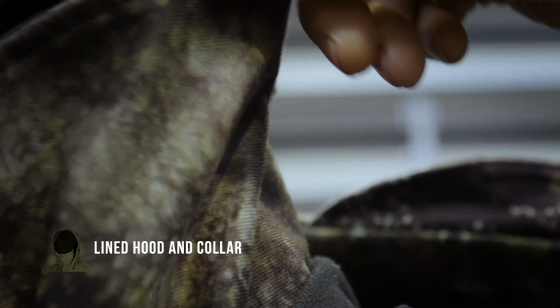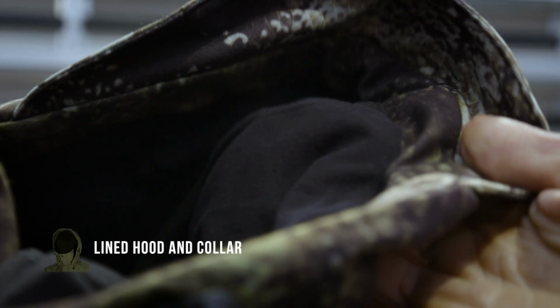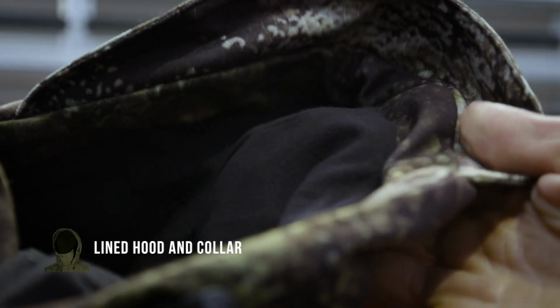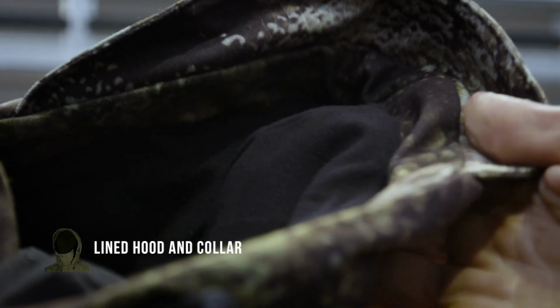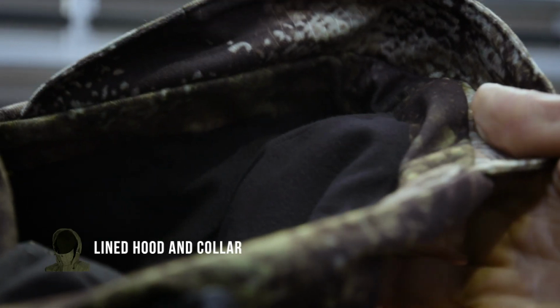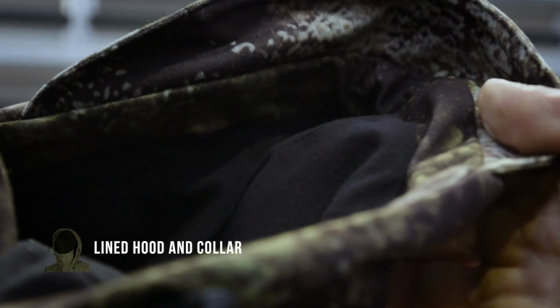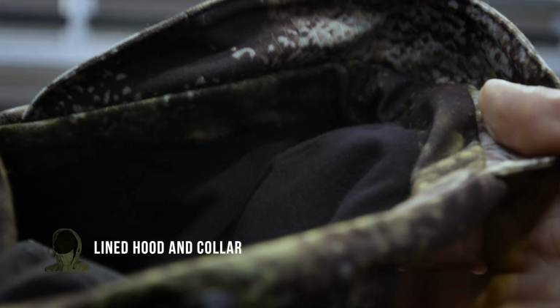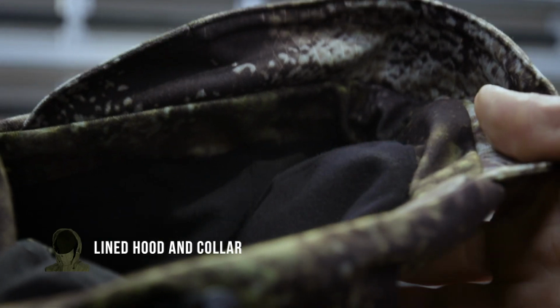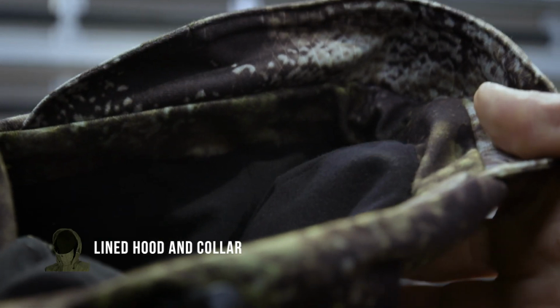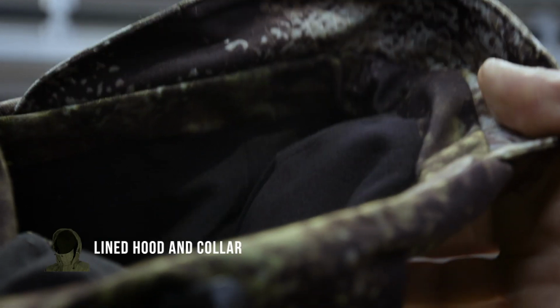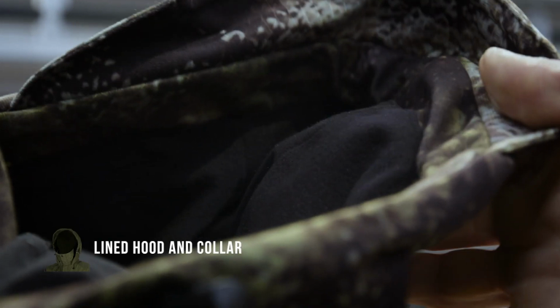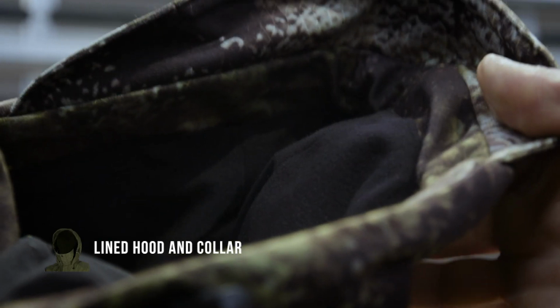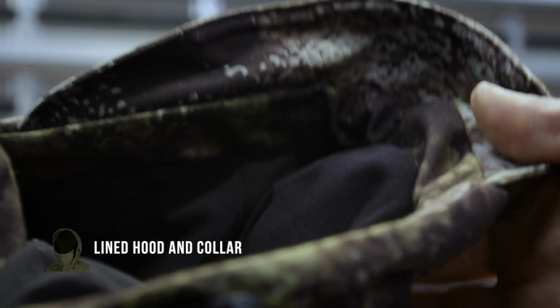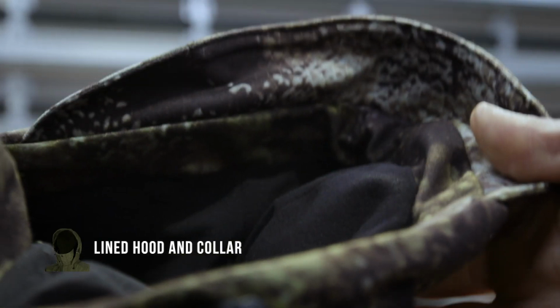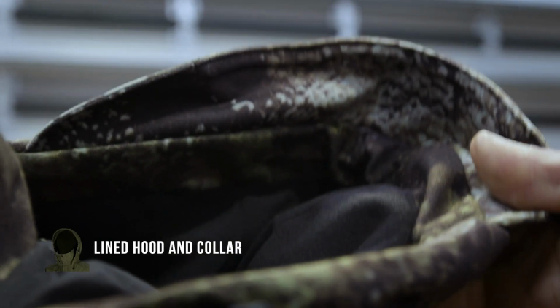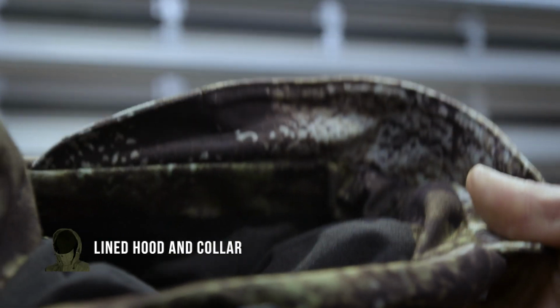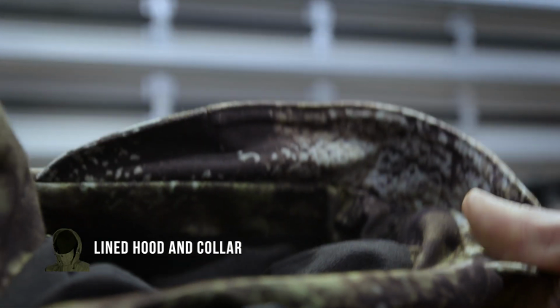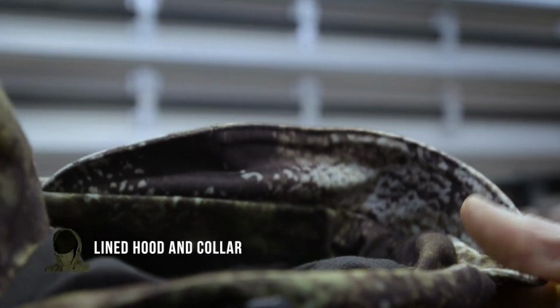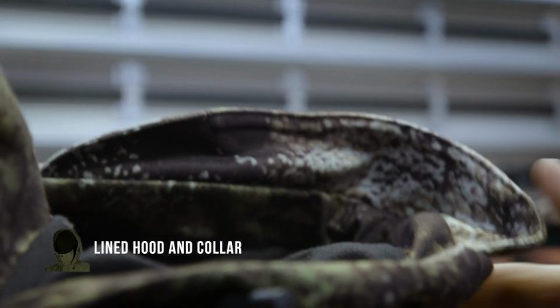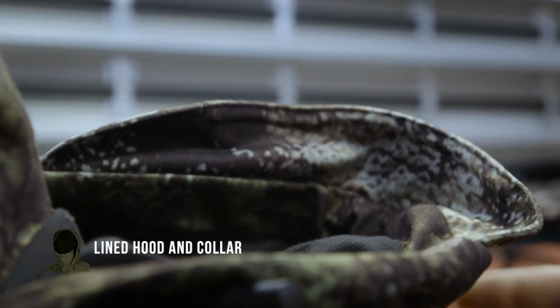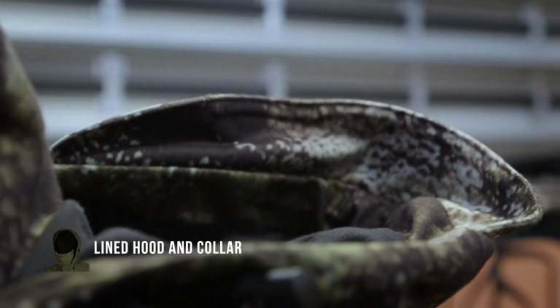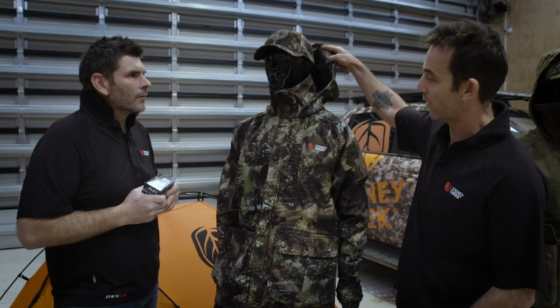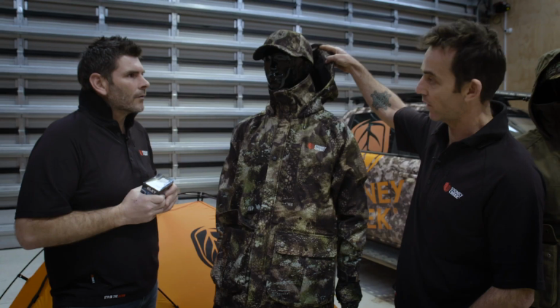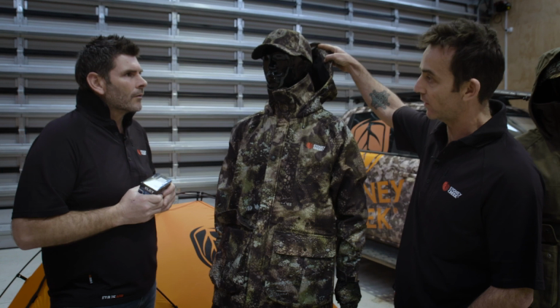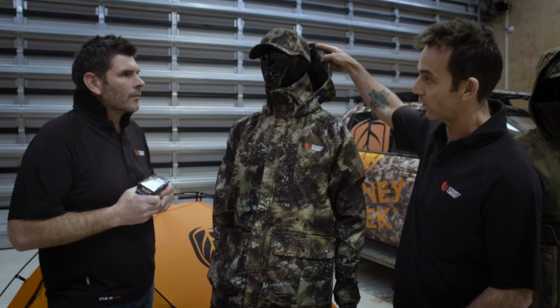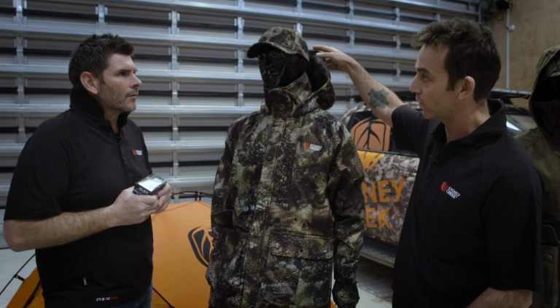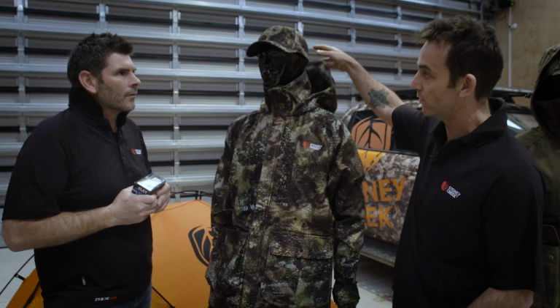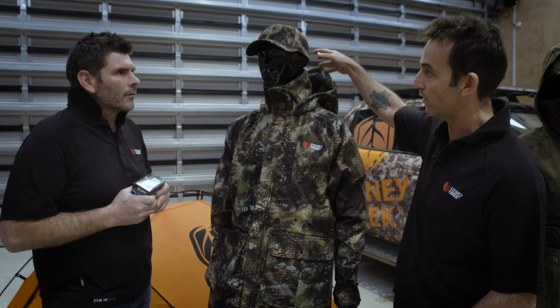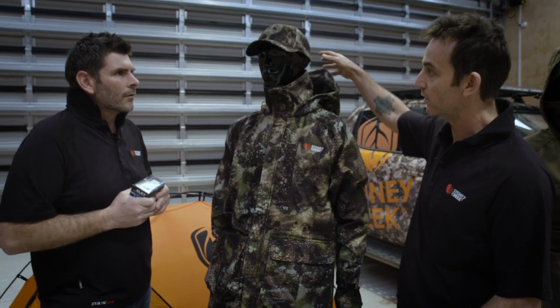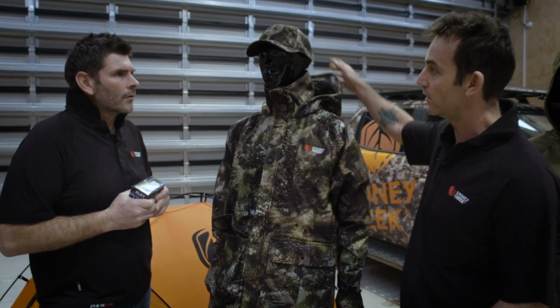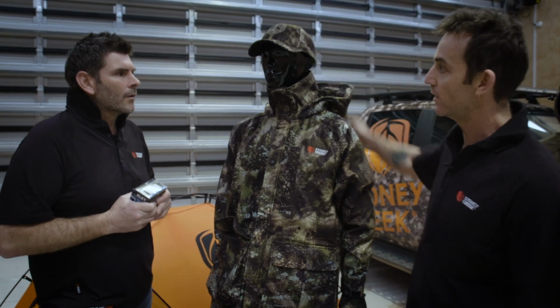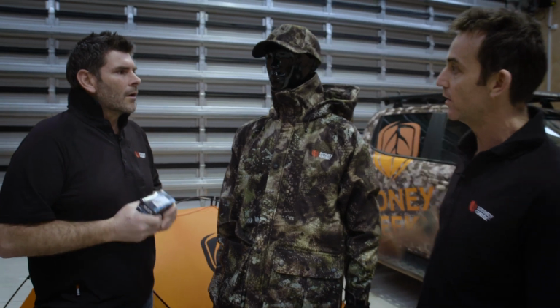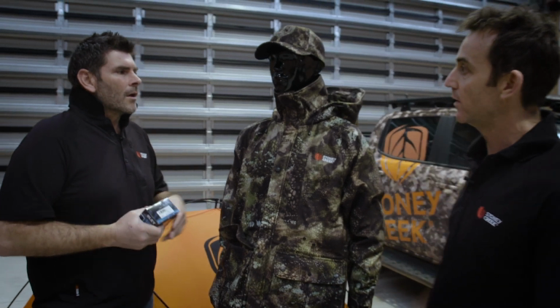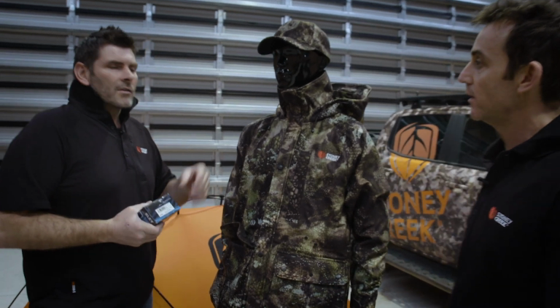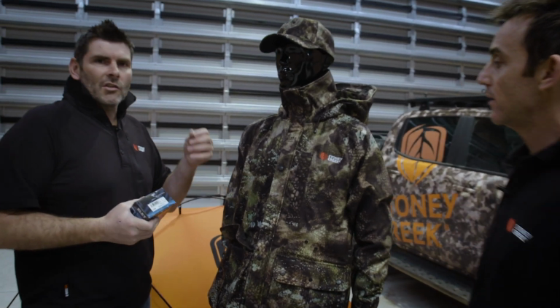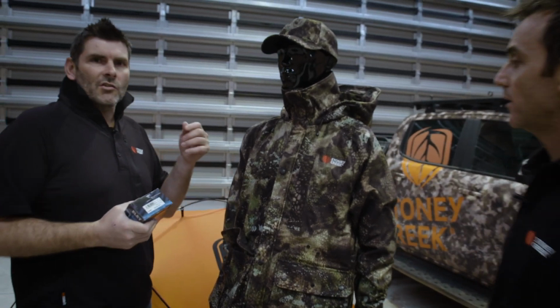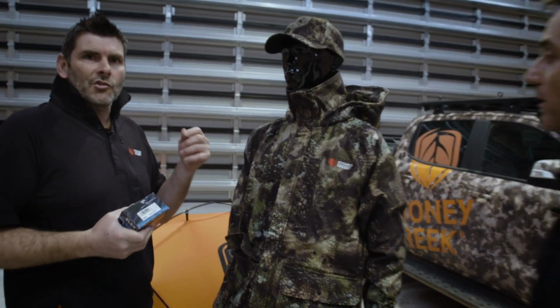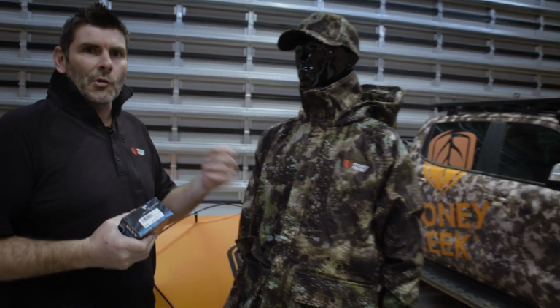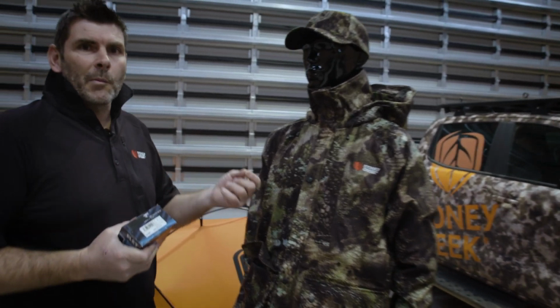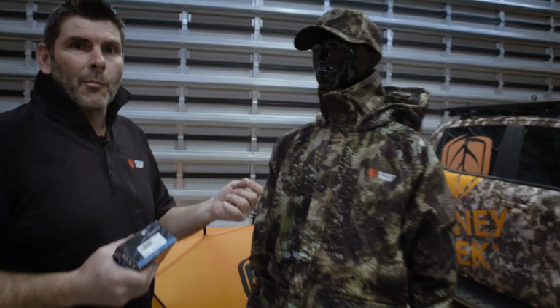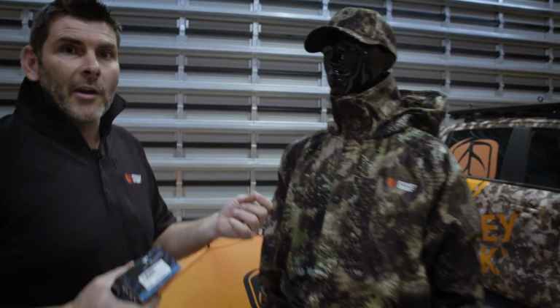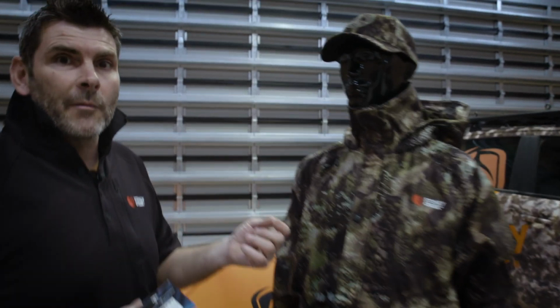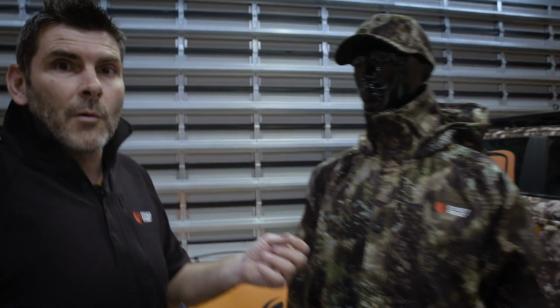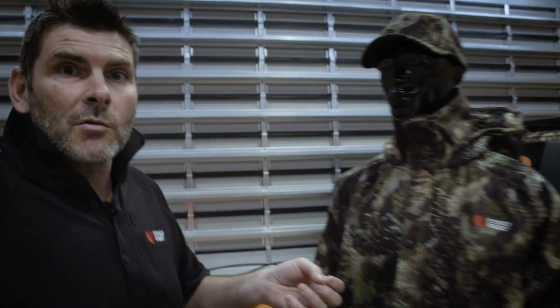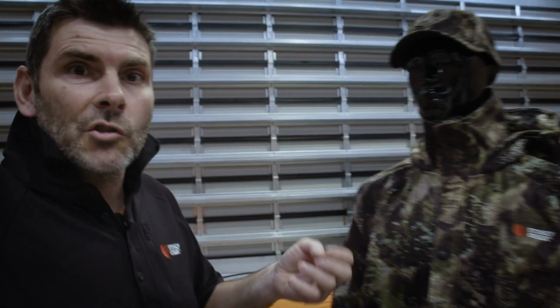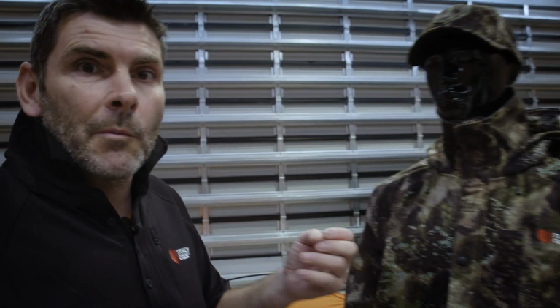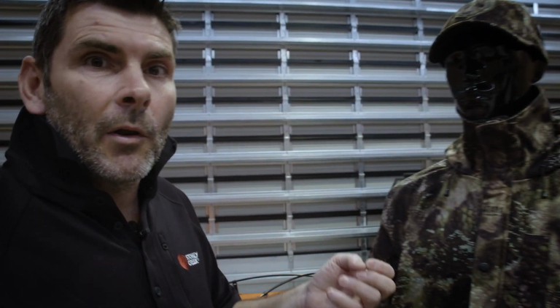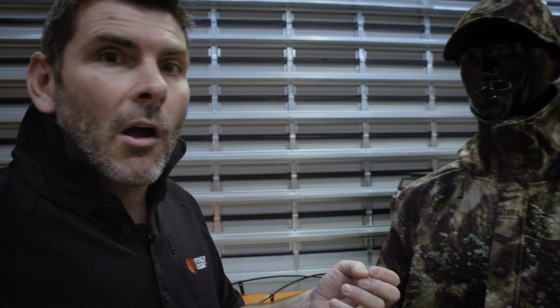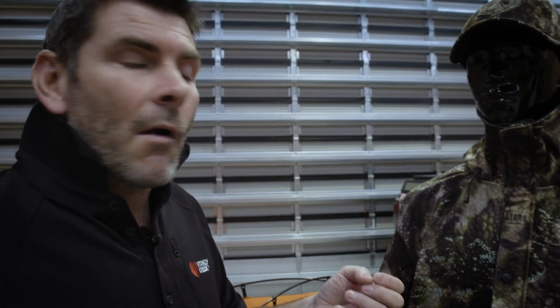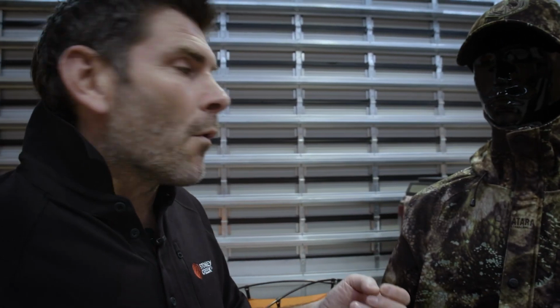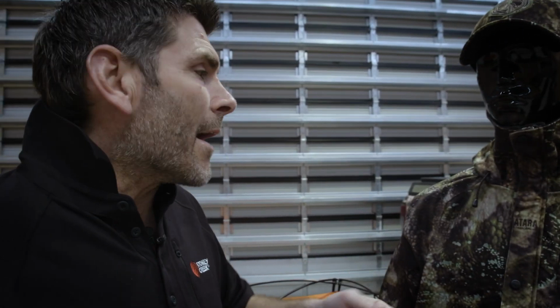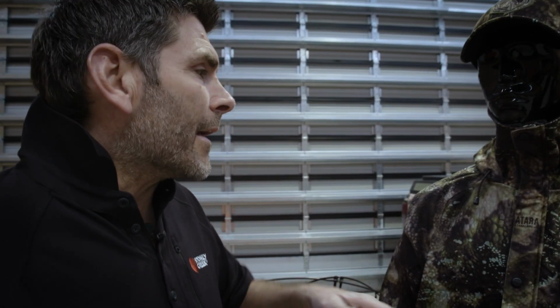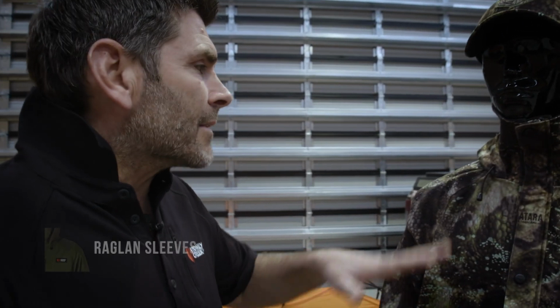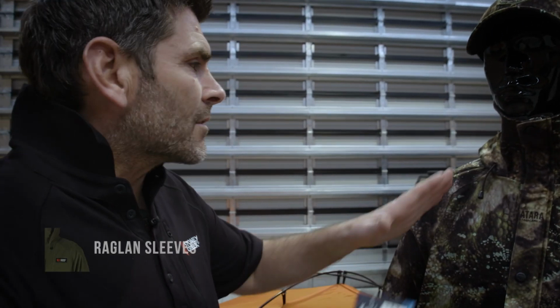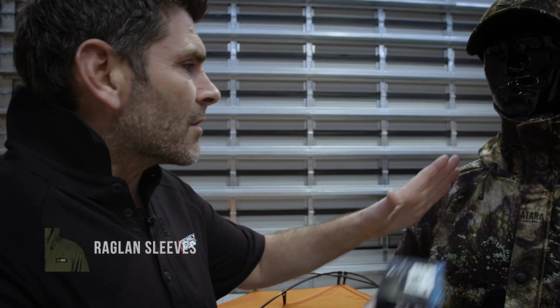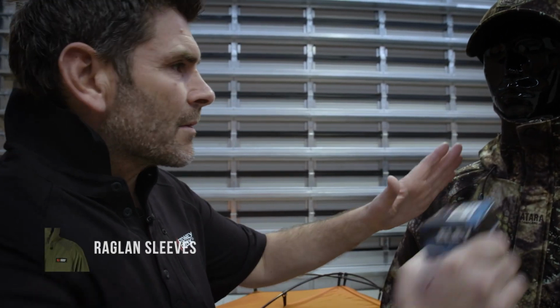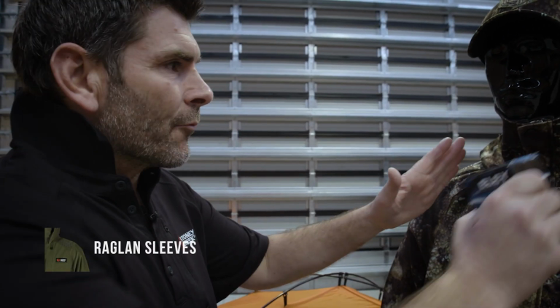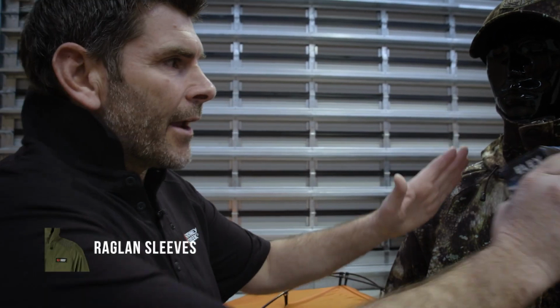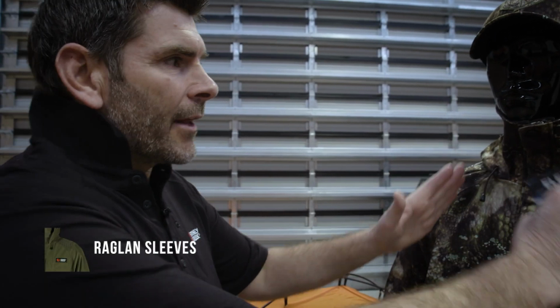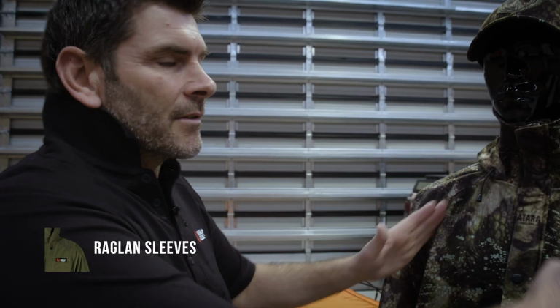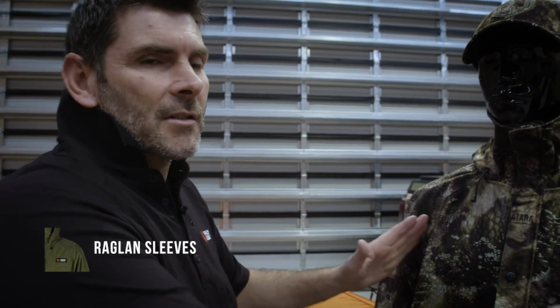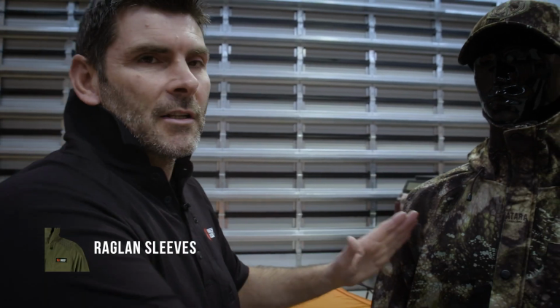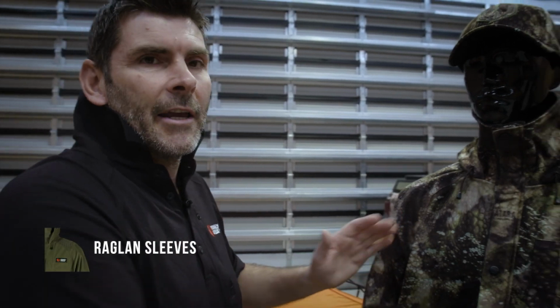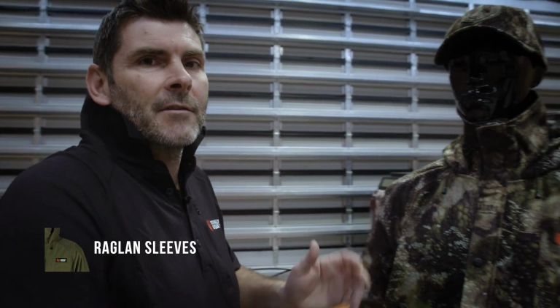We've fleece-lined the collar — big deep fleece-lined collar — and we've lined the hood too. It's just super breathable, super lightweight, and it's got some raglan sleeves.